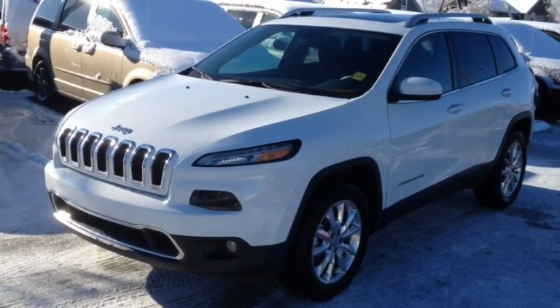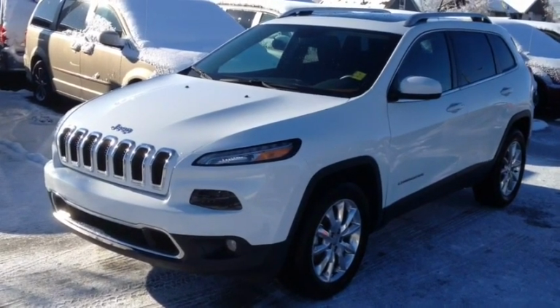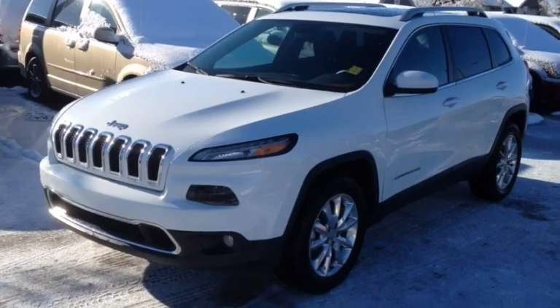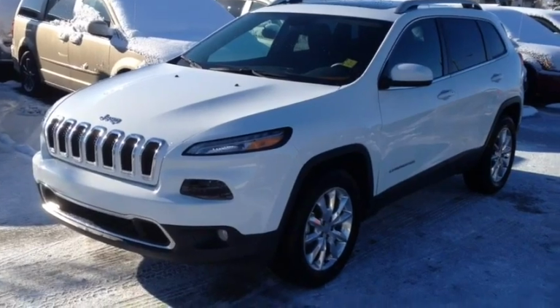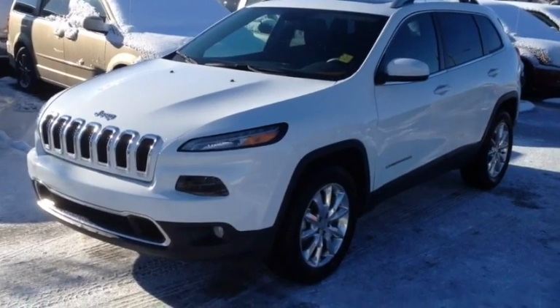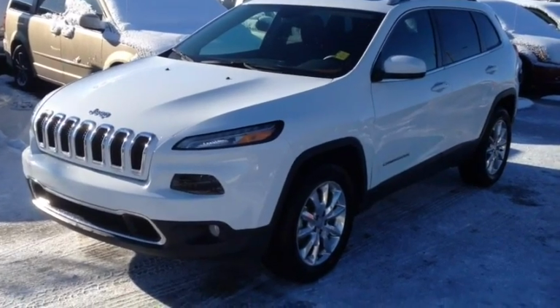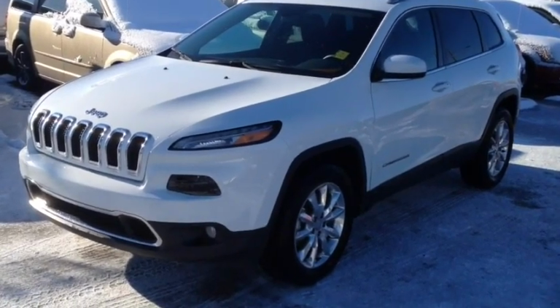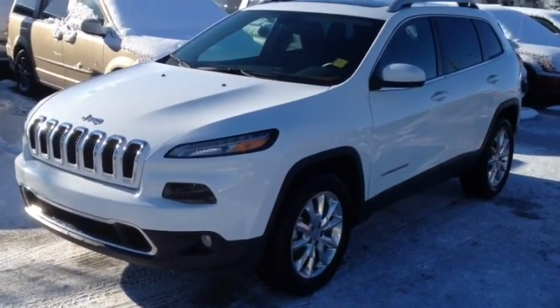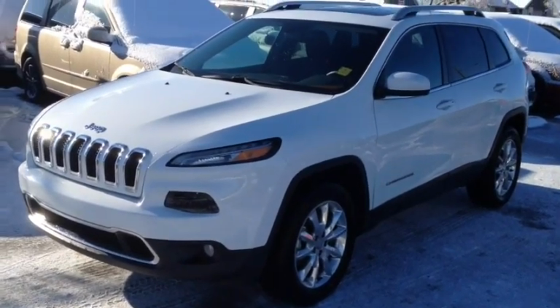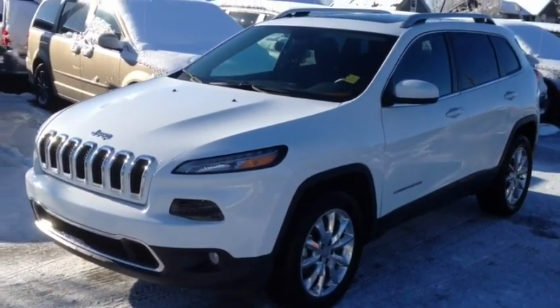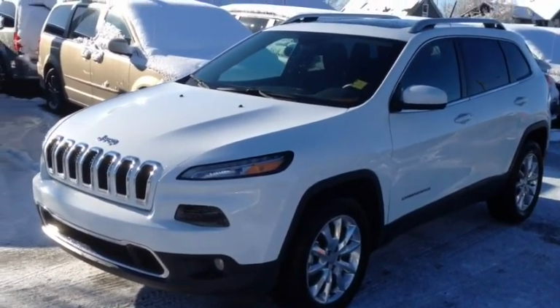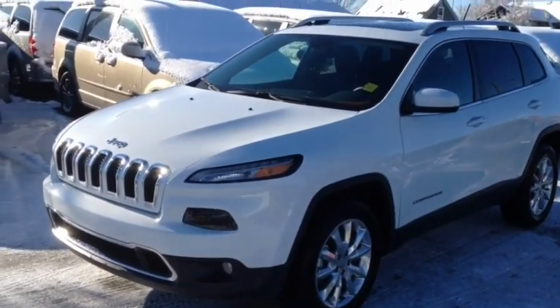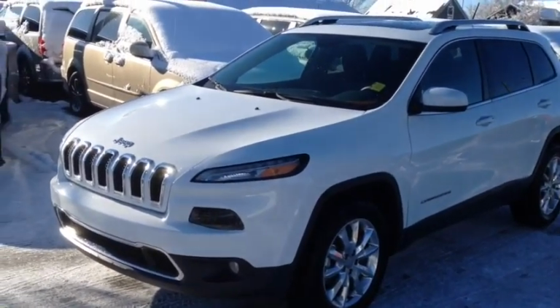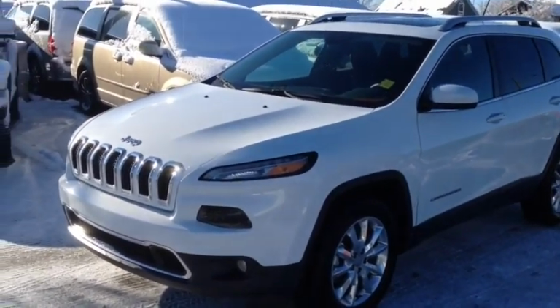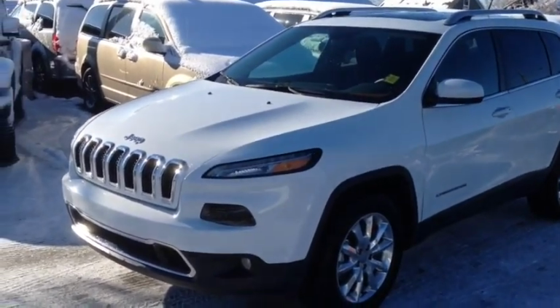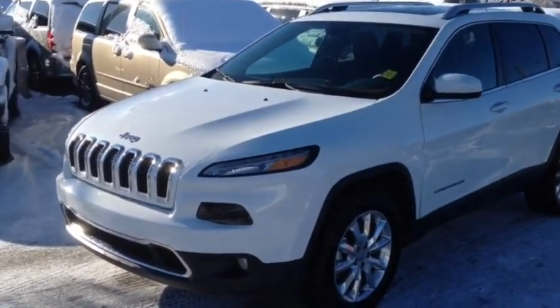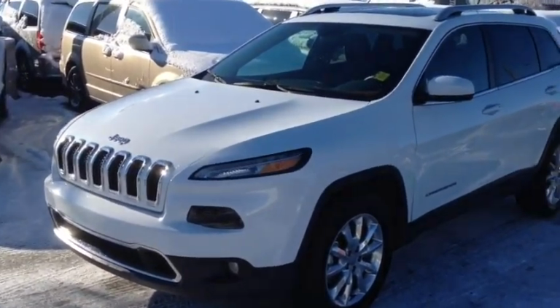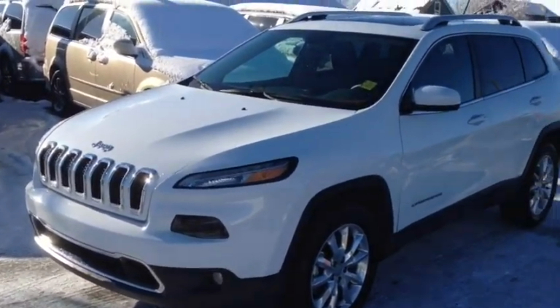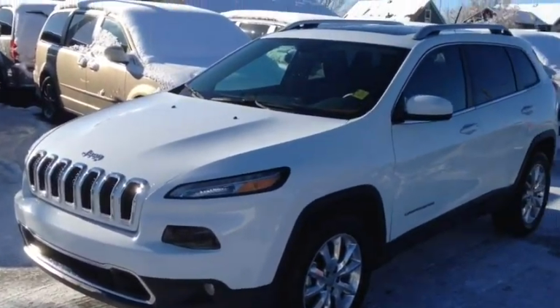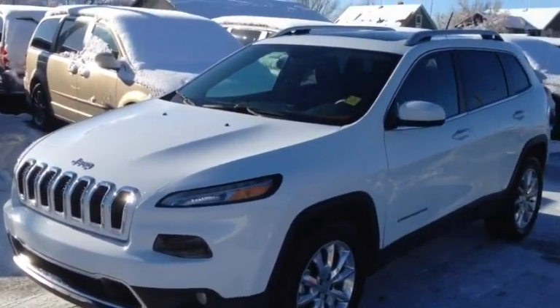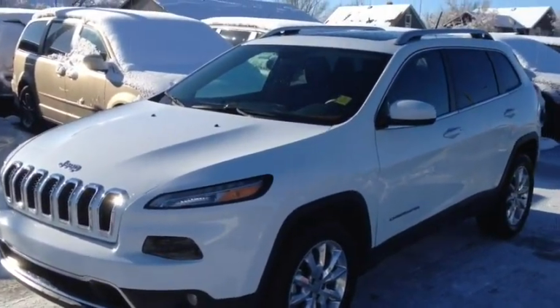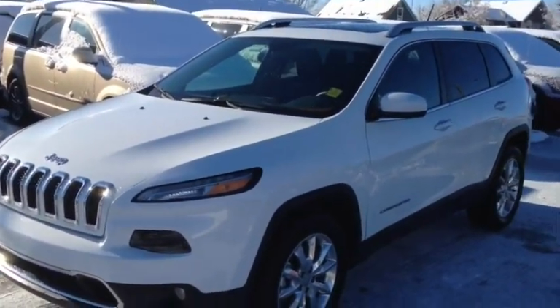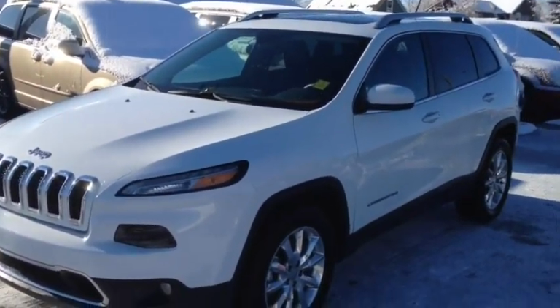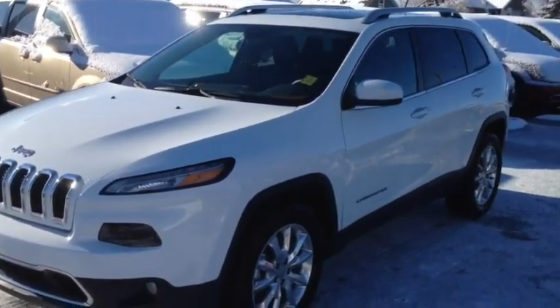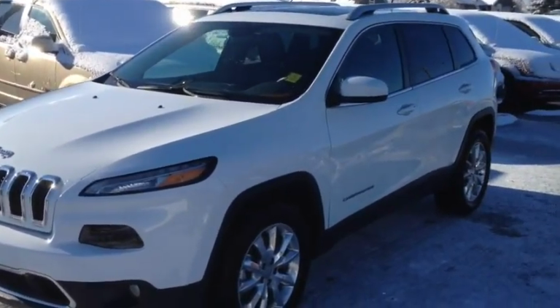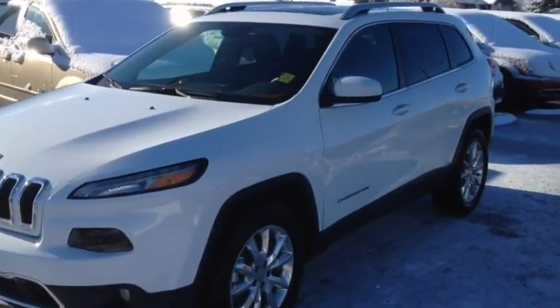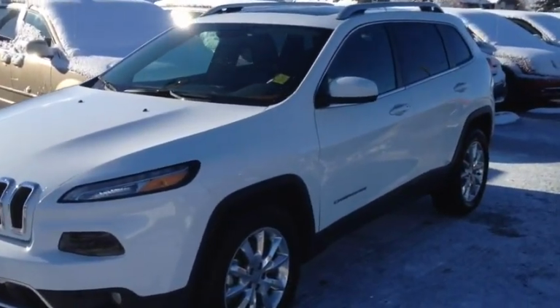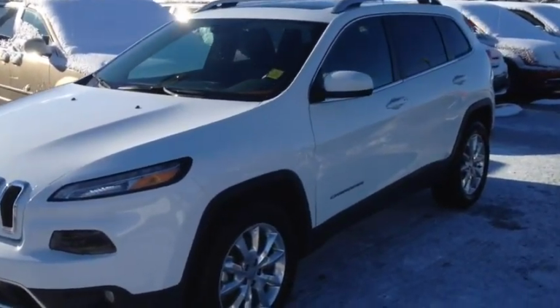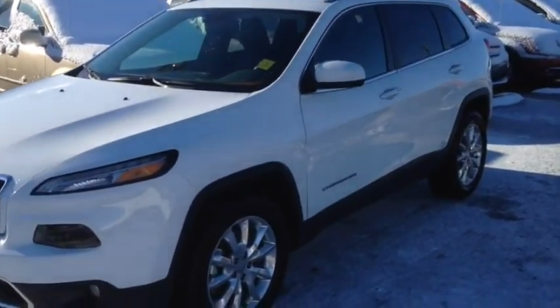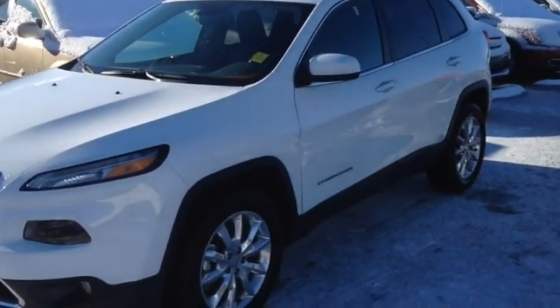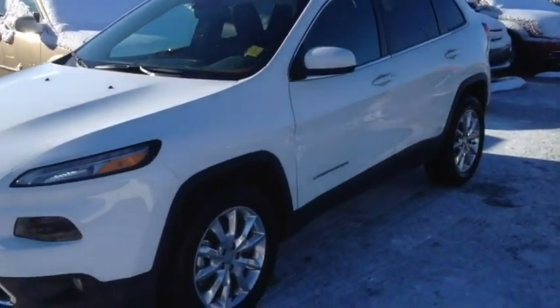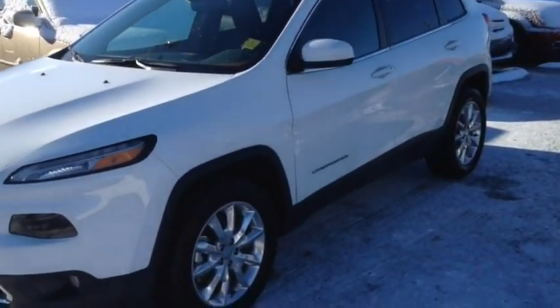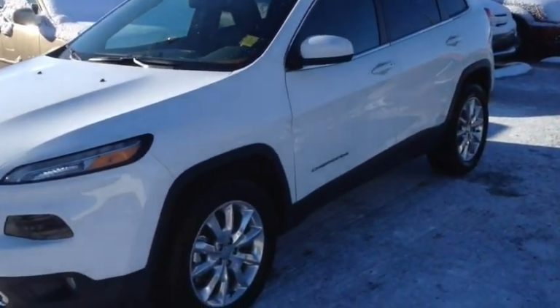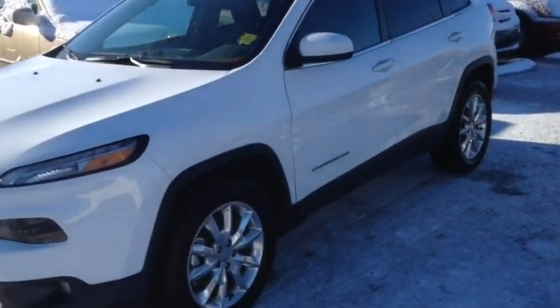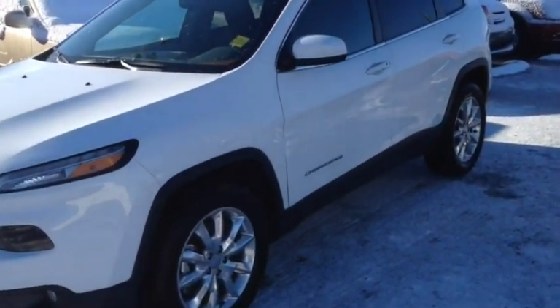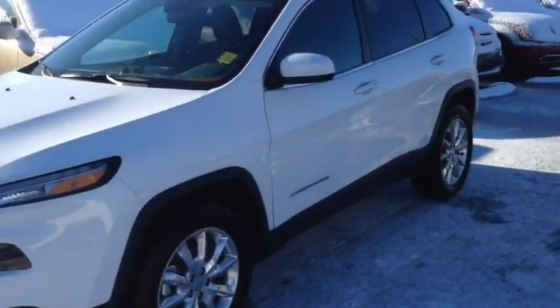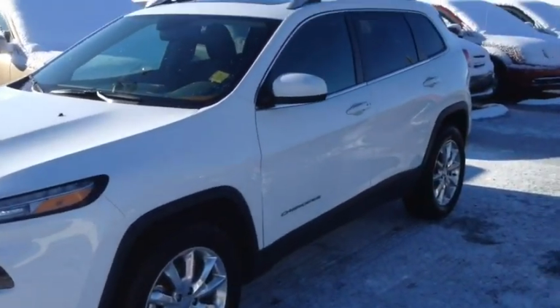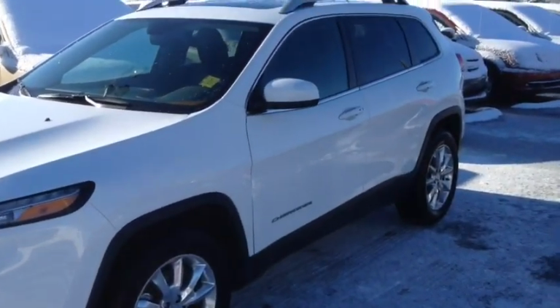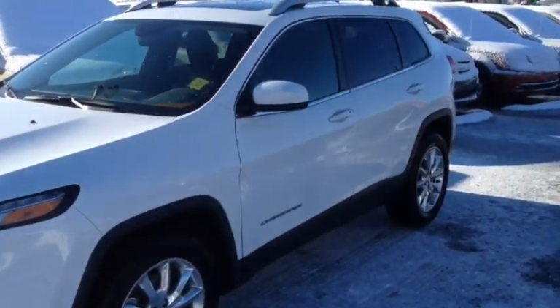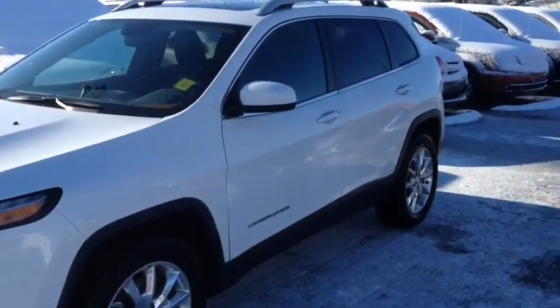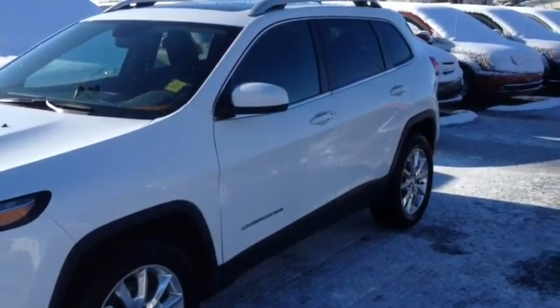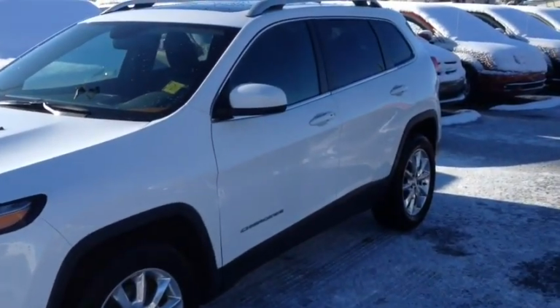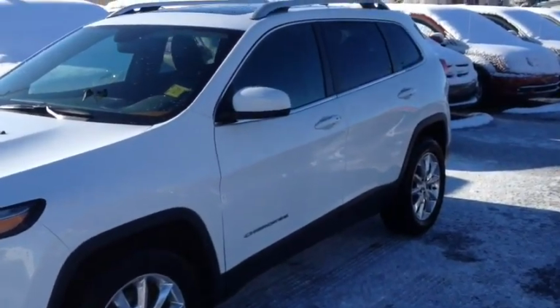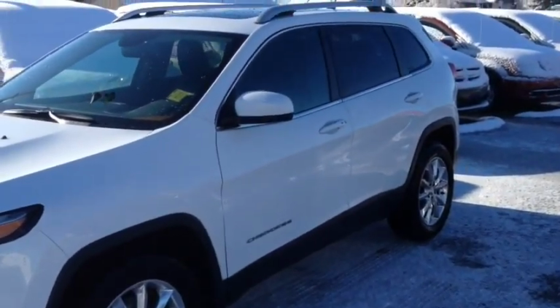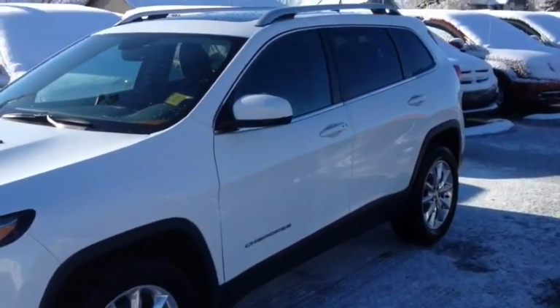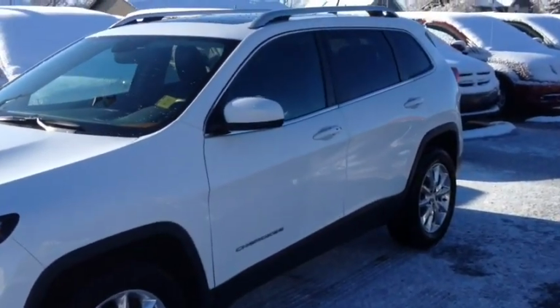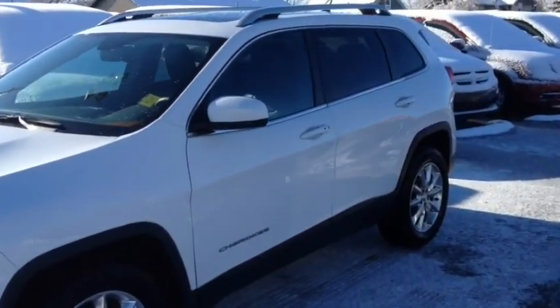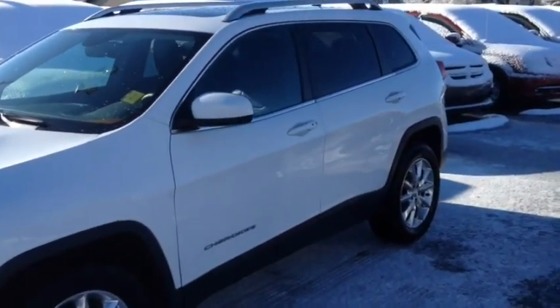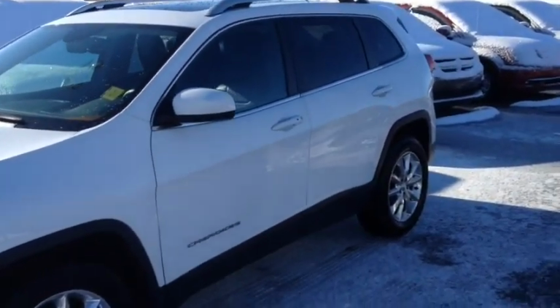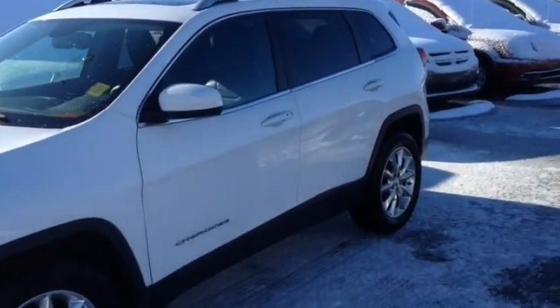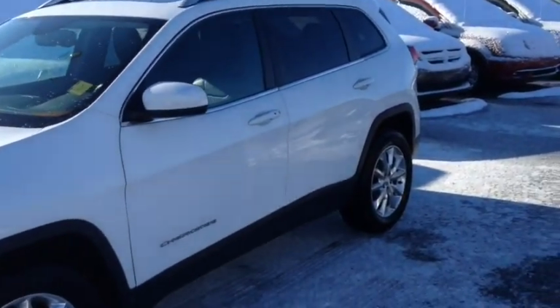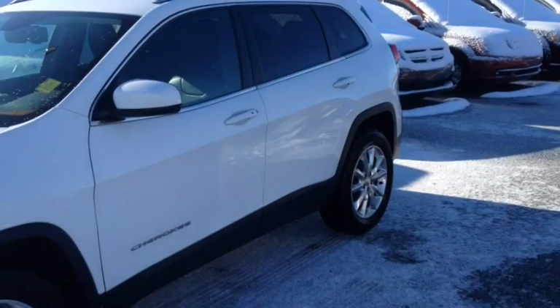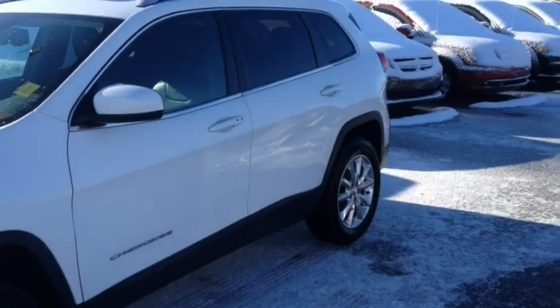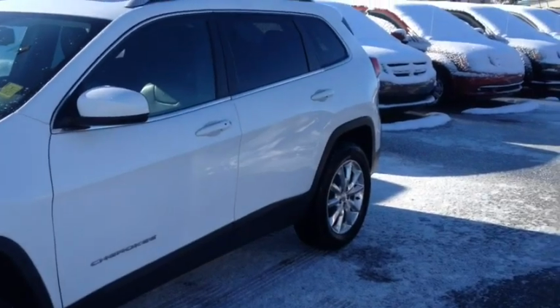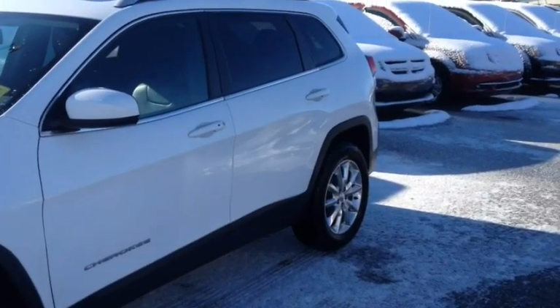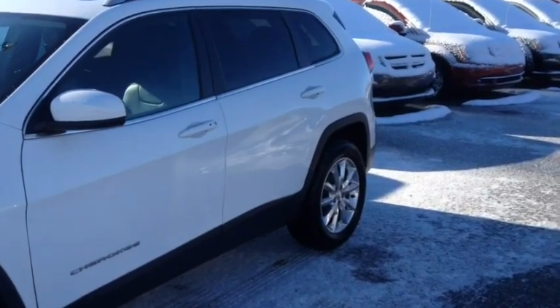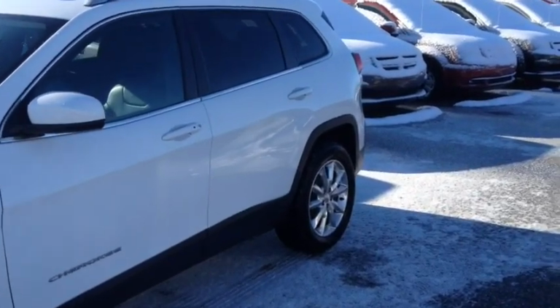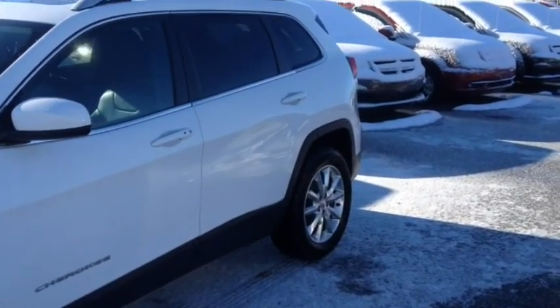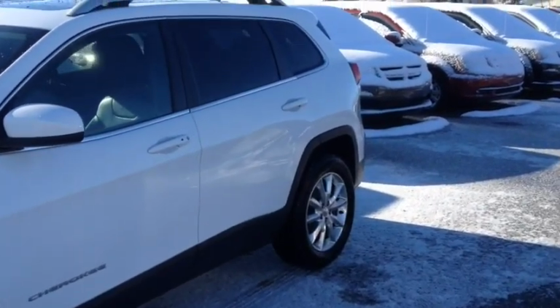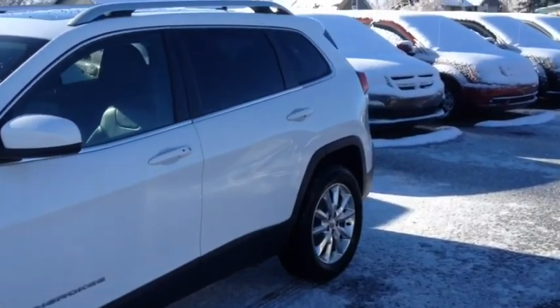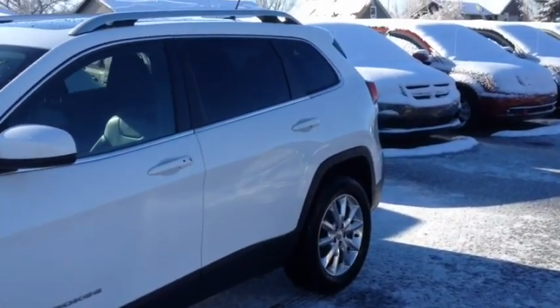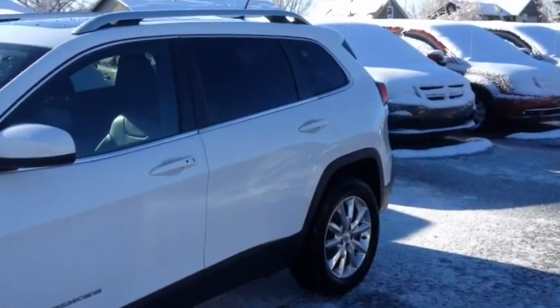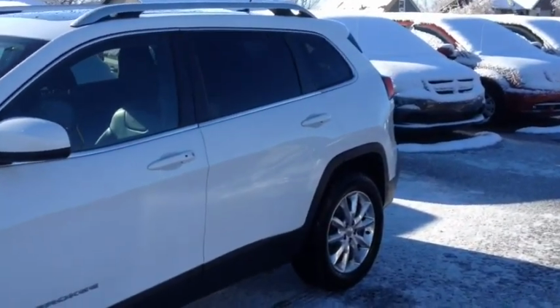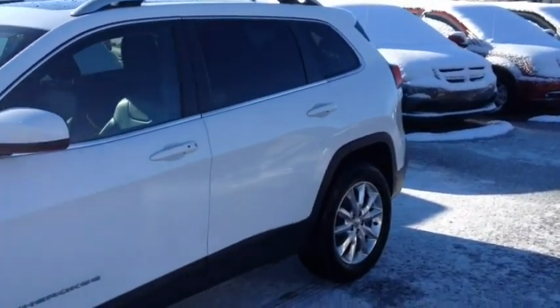Hello, today we are showing unit 6653, a 2014 Jeep Cherokee Limited, painted in white.